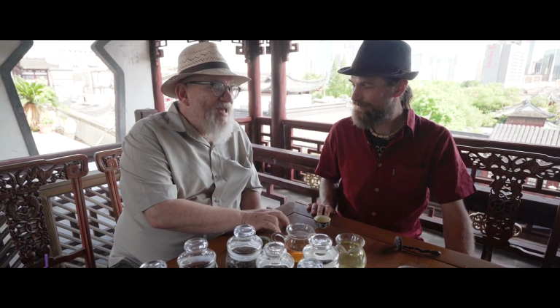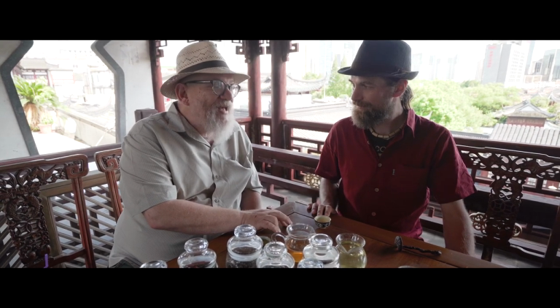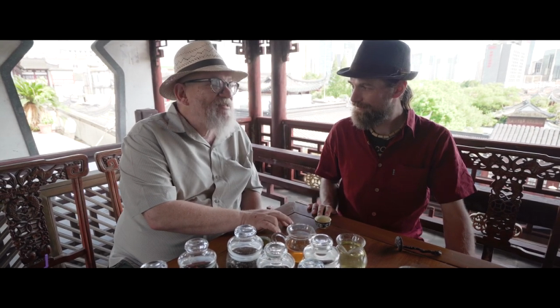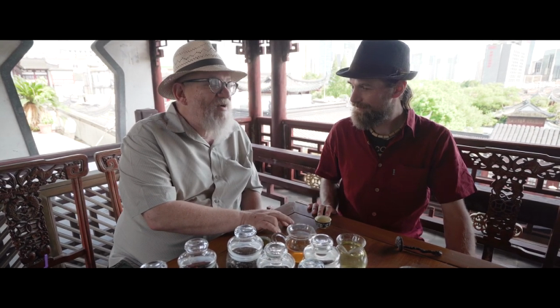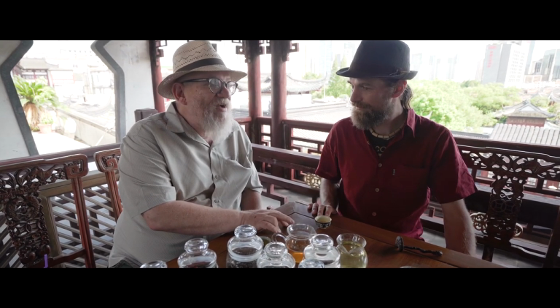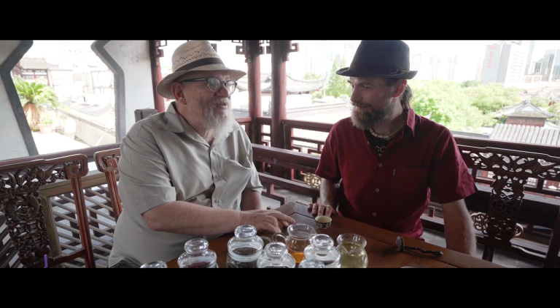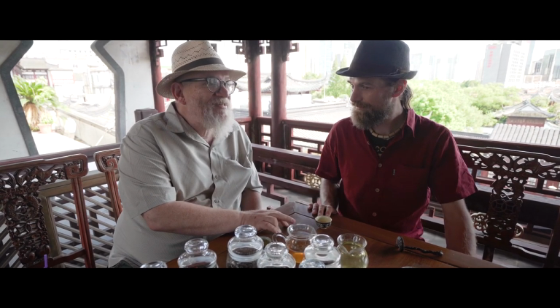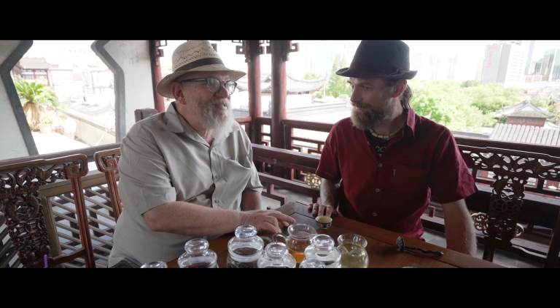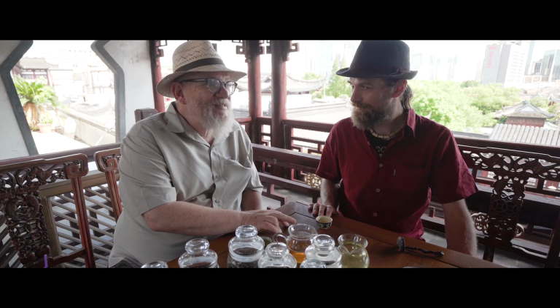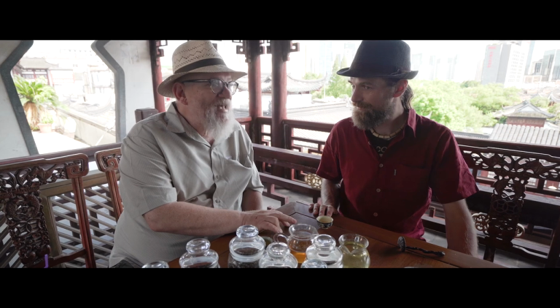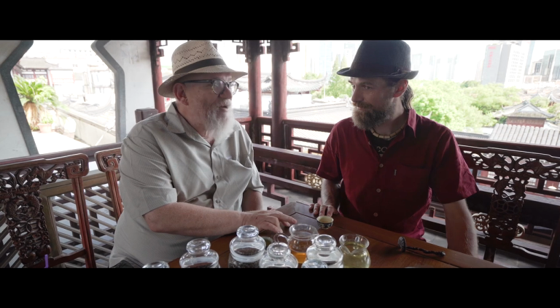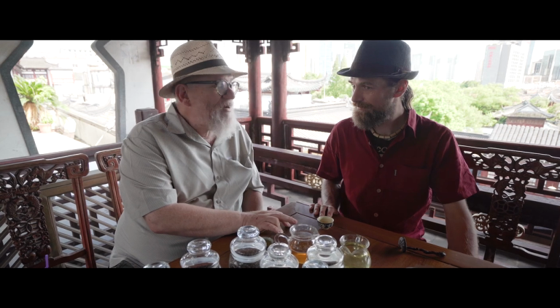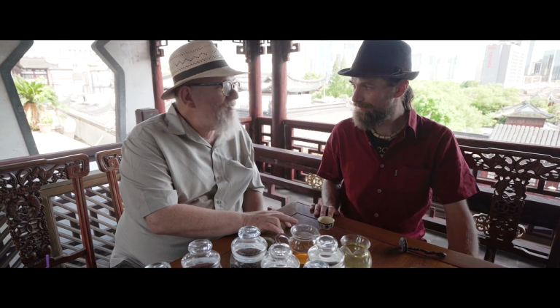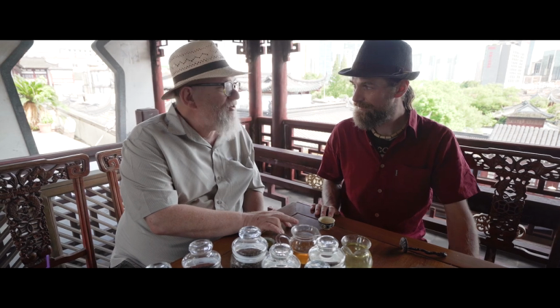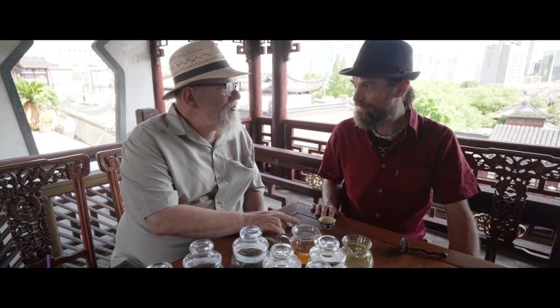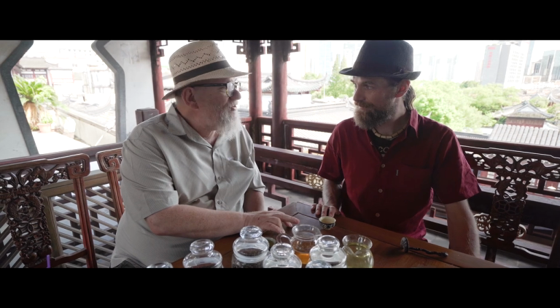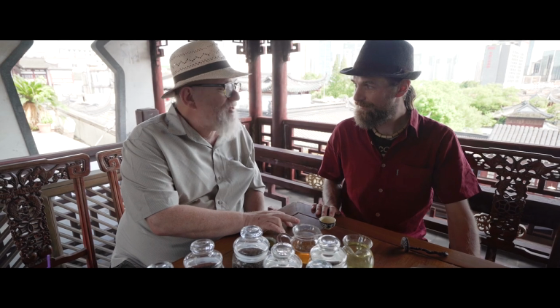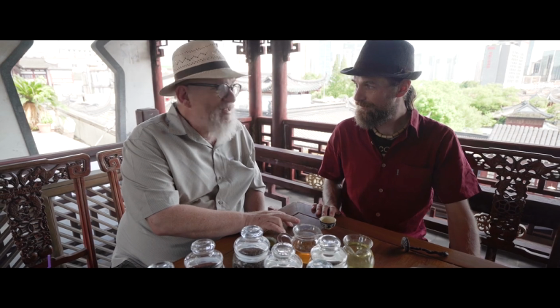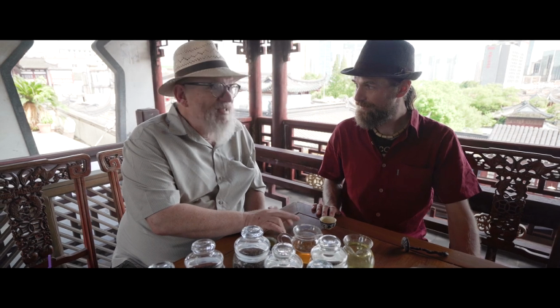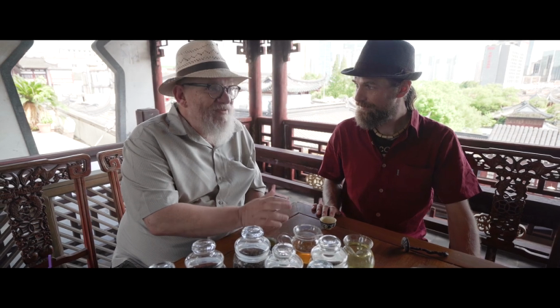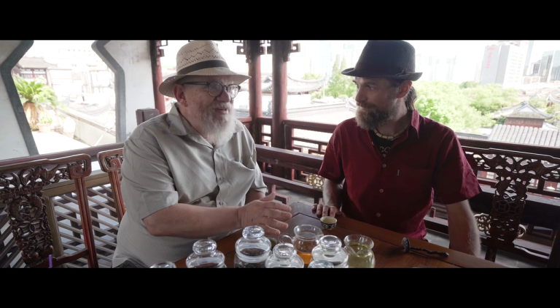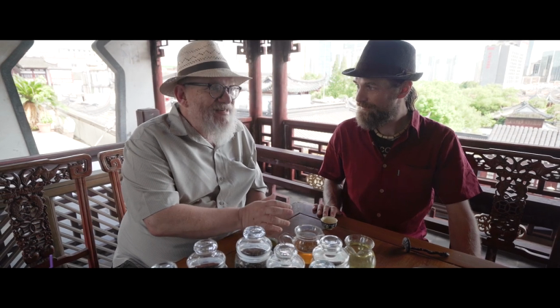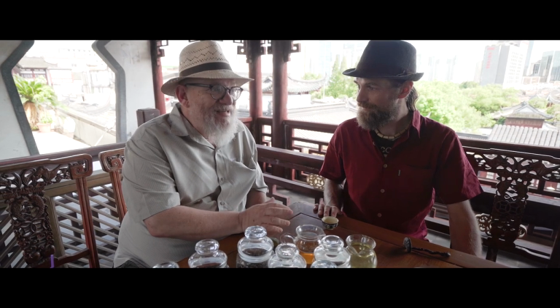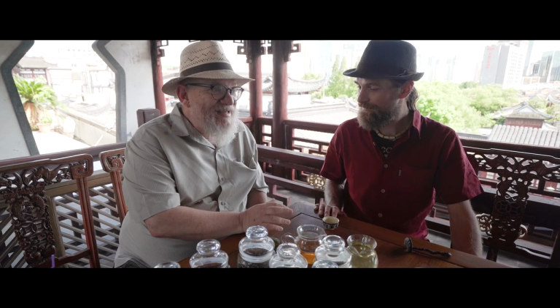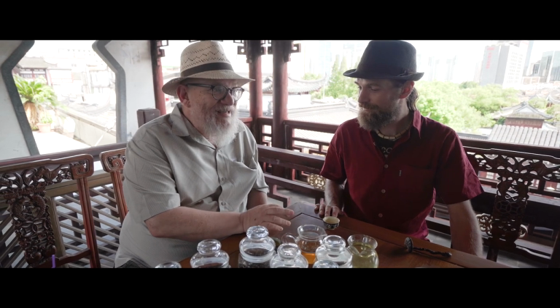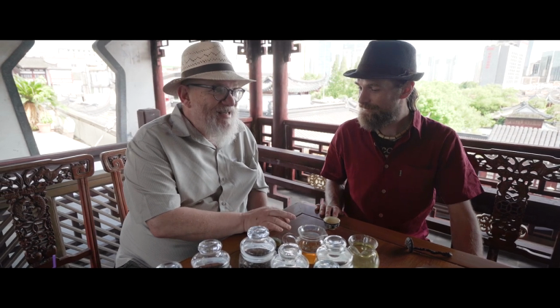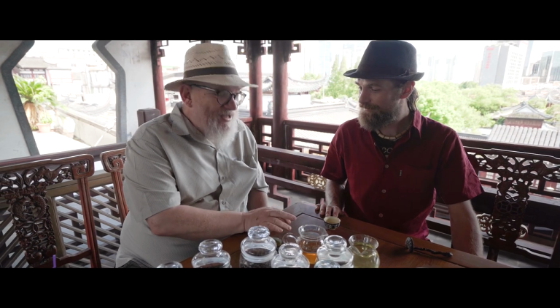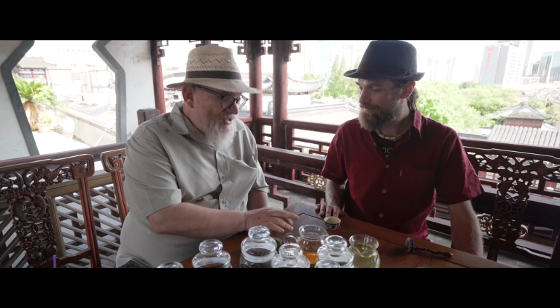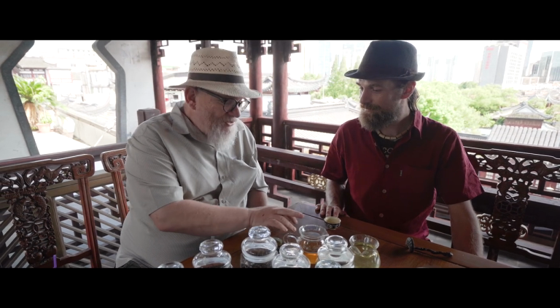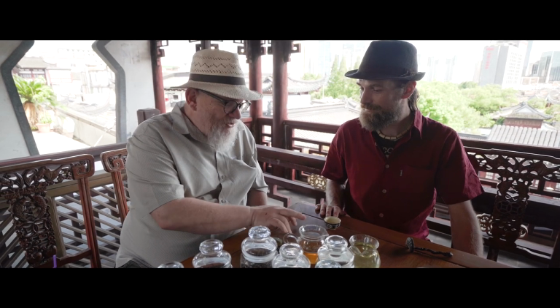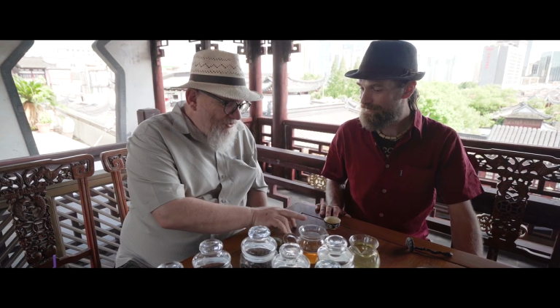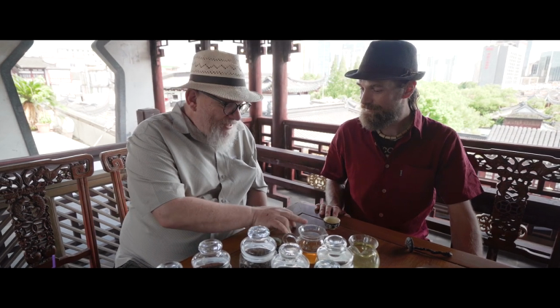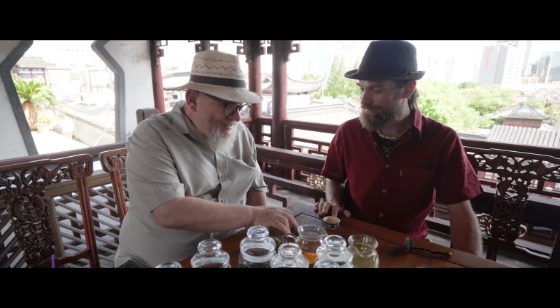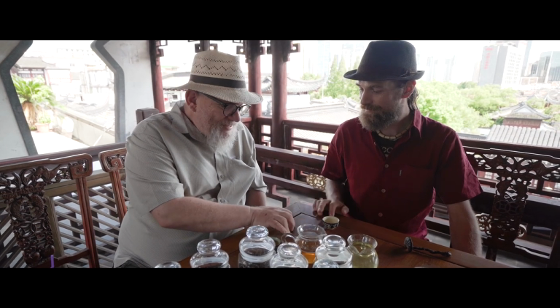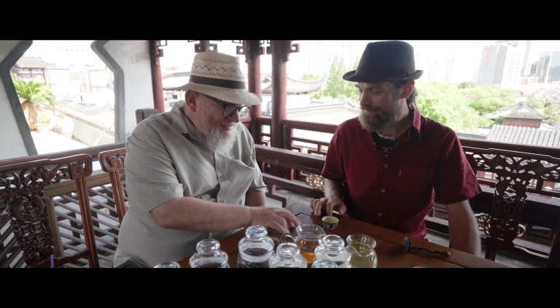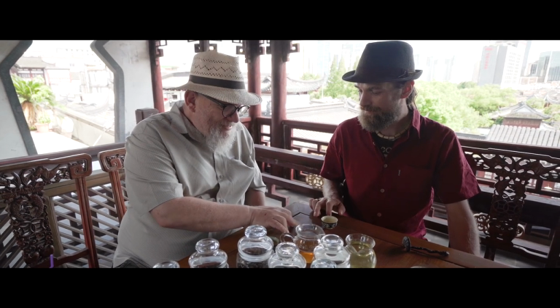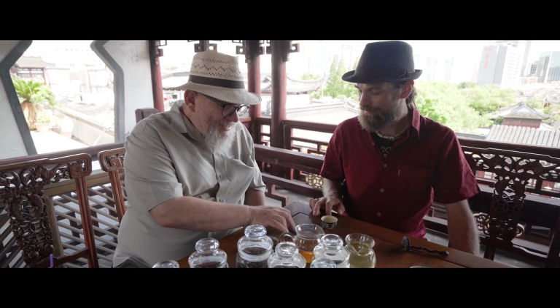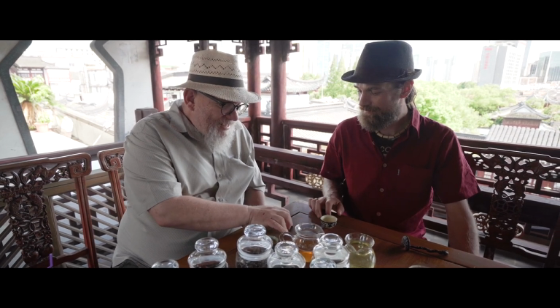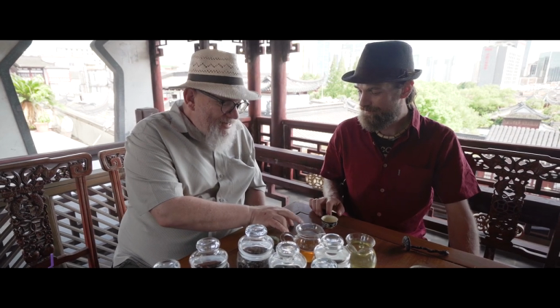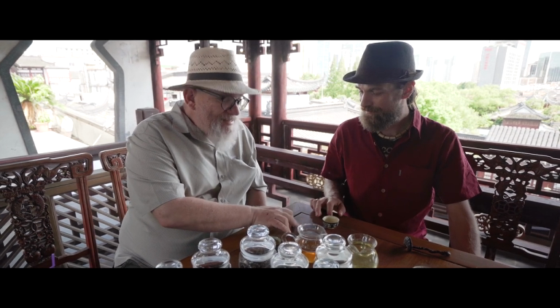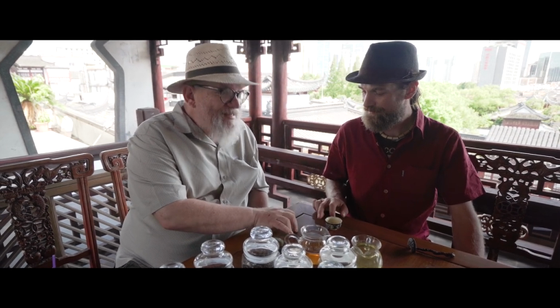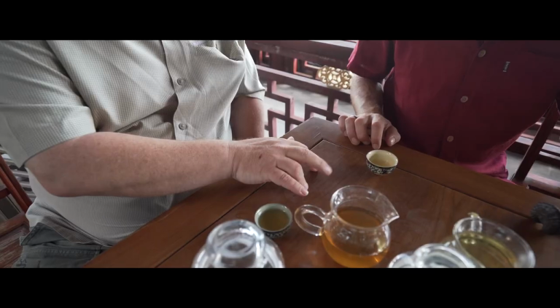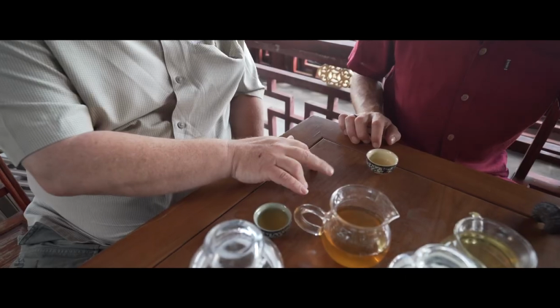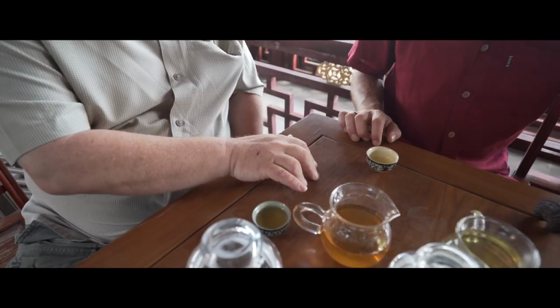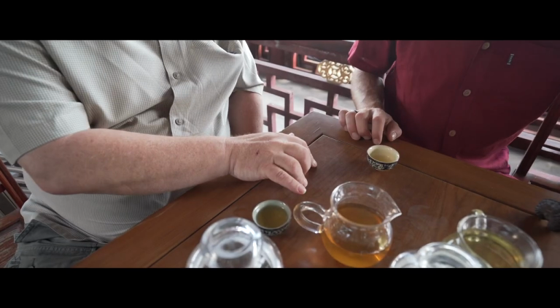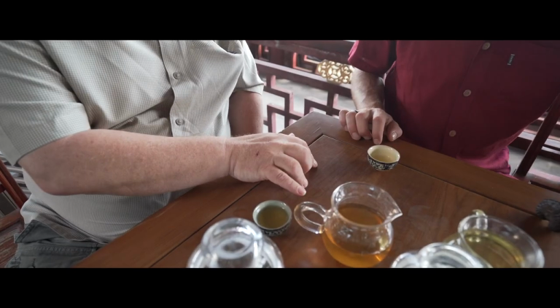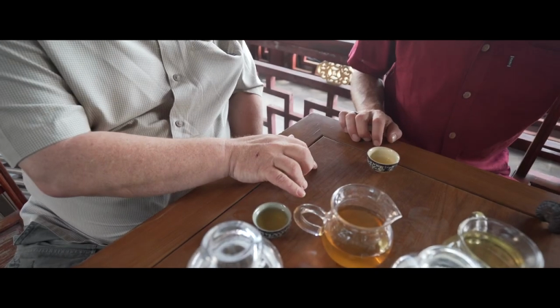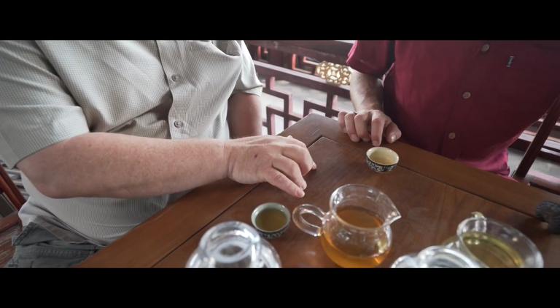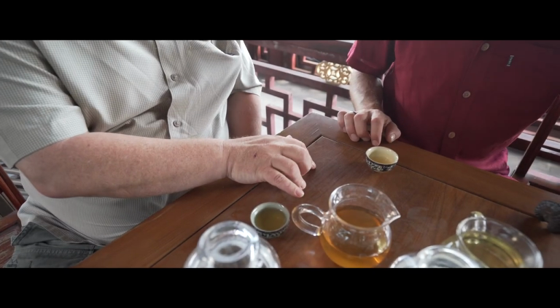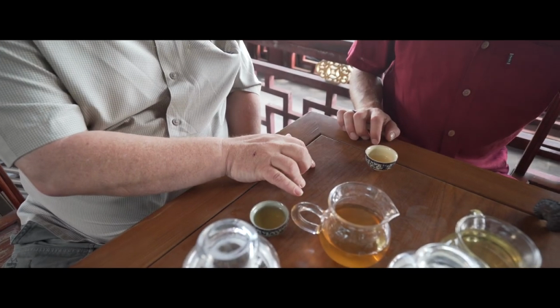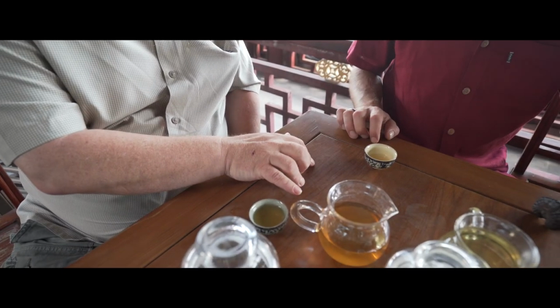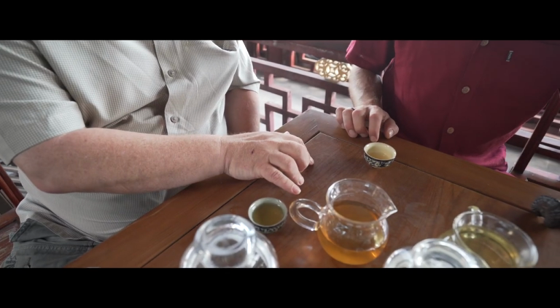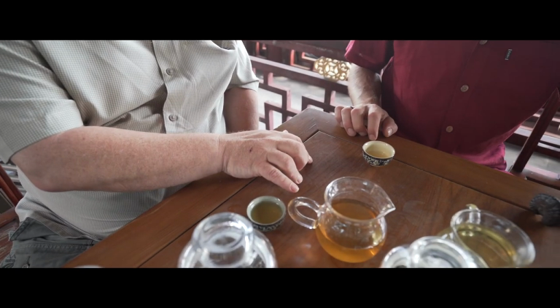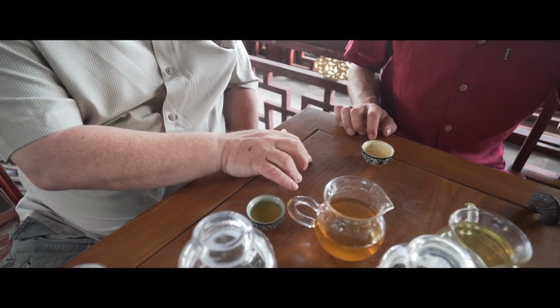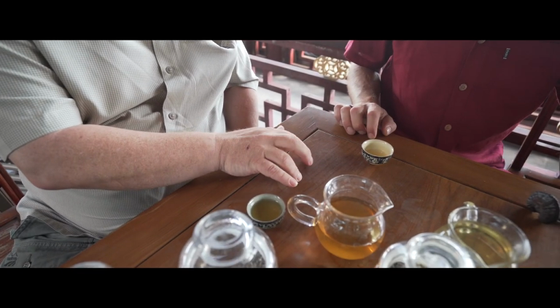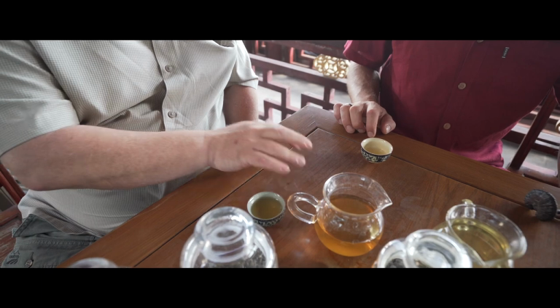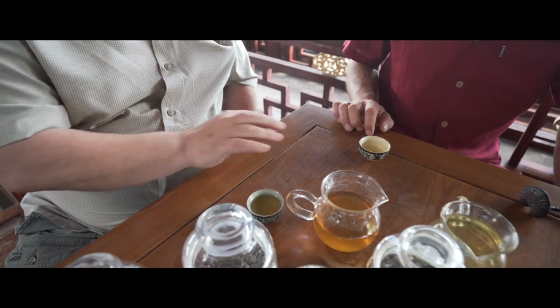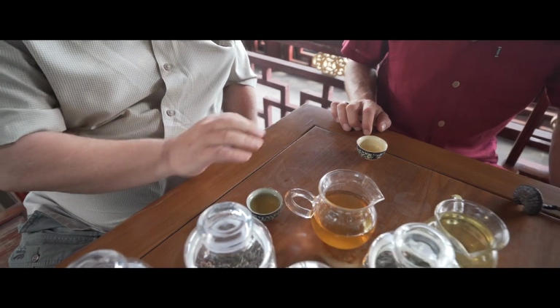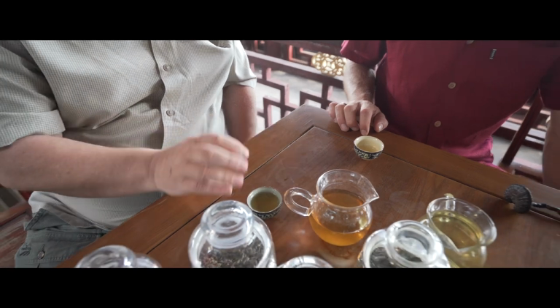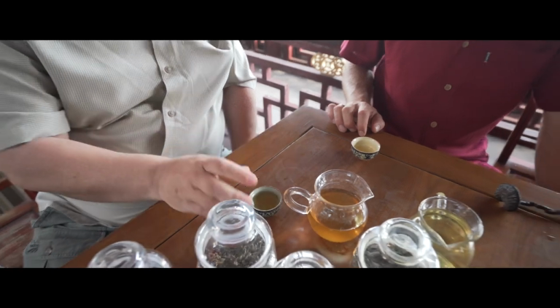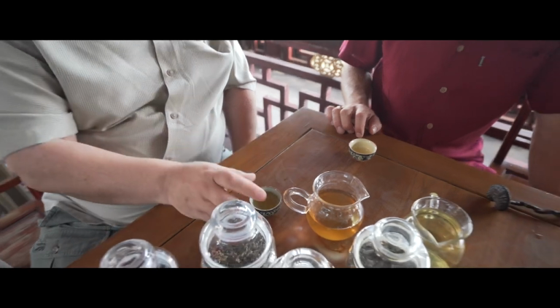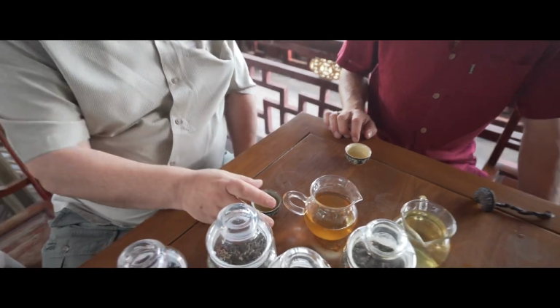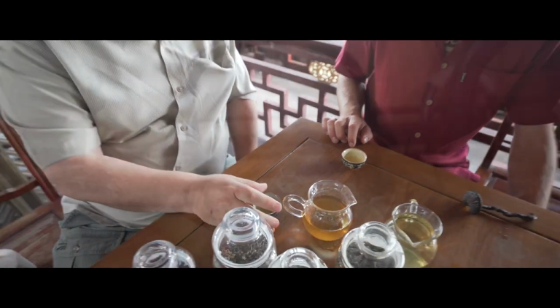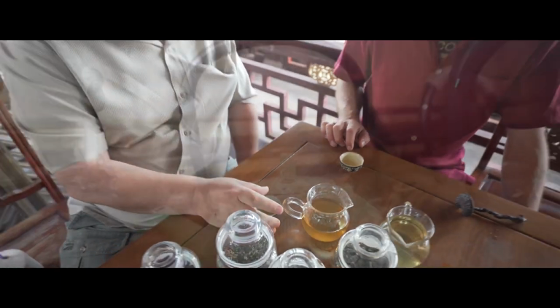And ever since that, whenever you're given tea, you tap like this, and it says: thank you, I respect you as the emperor.